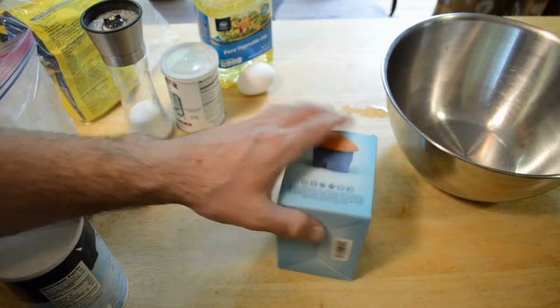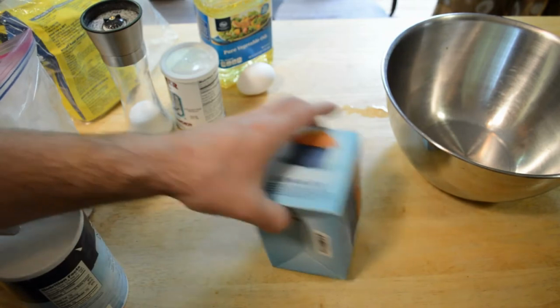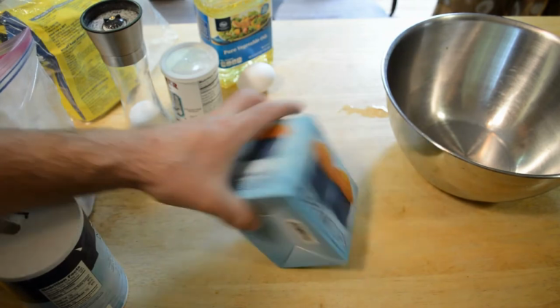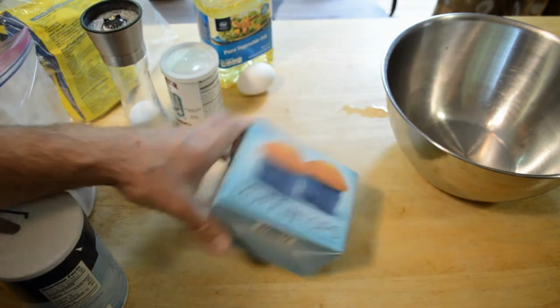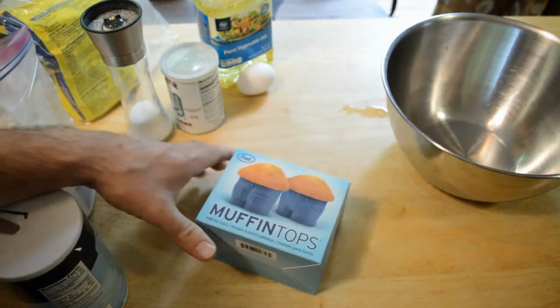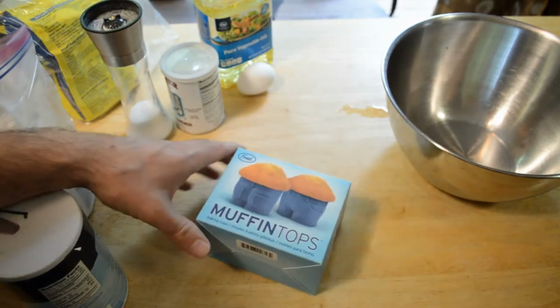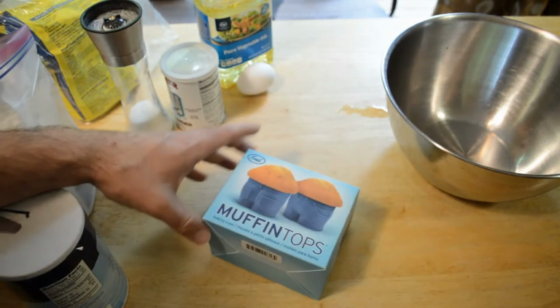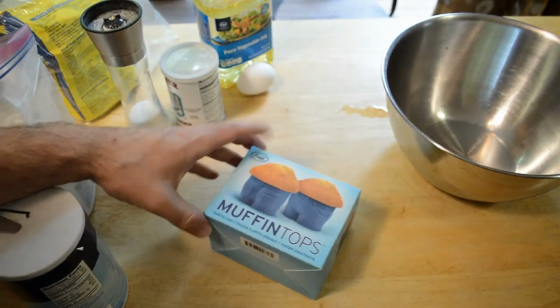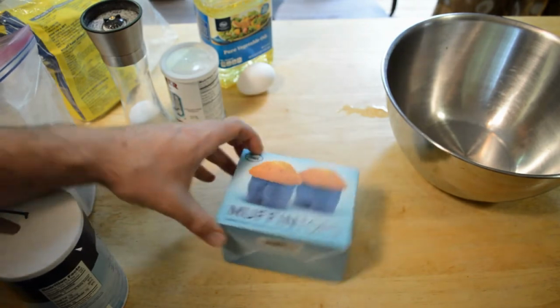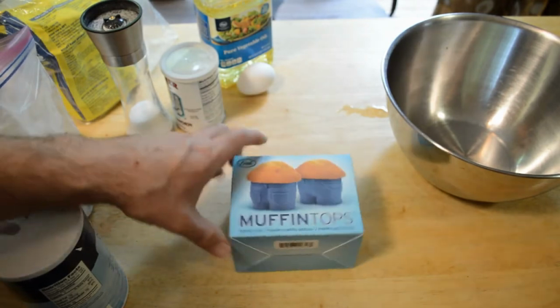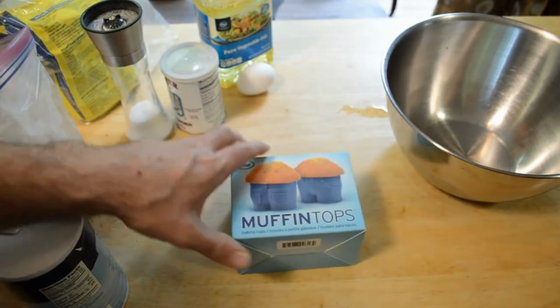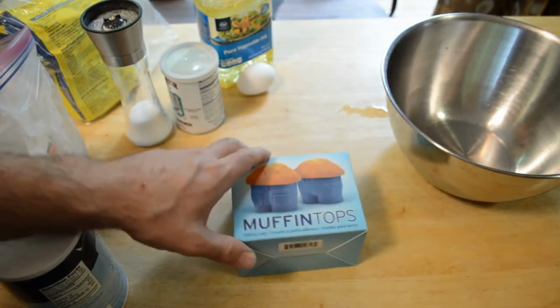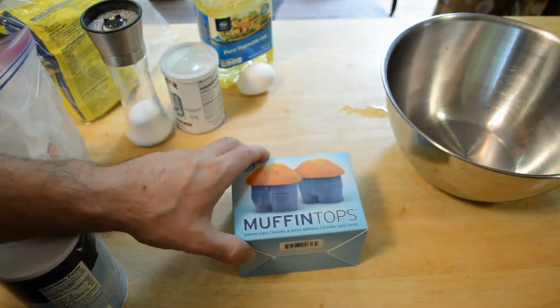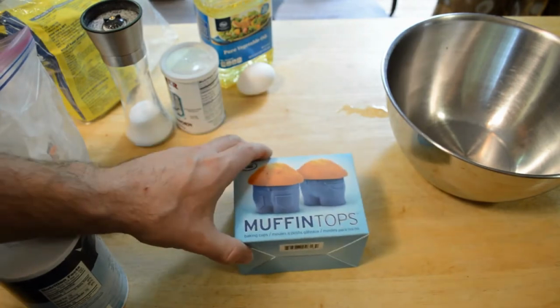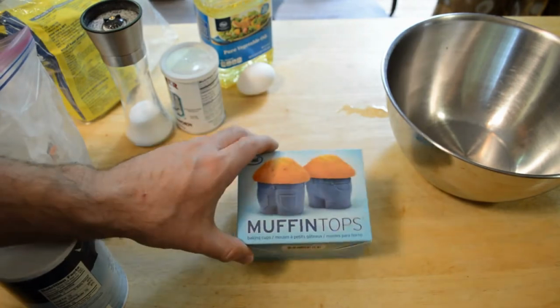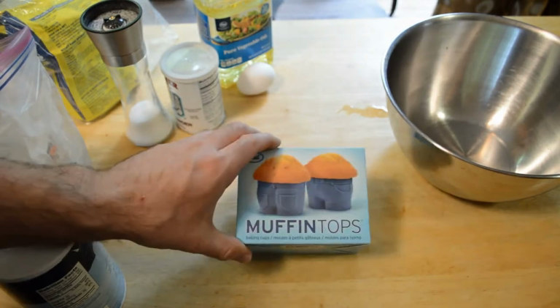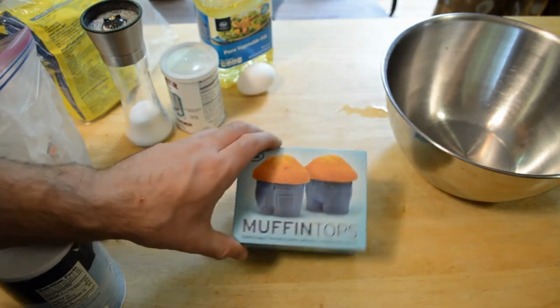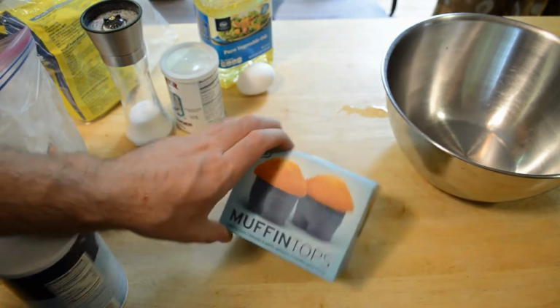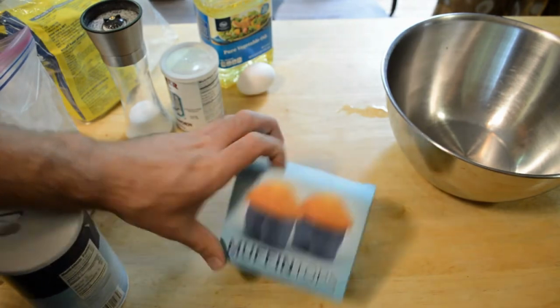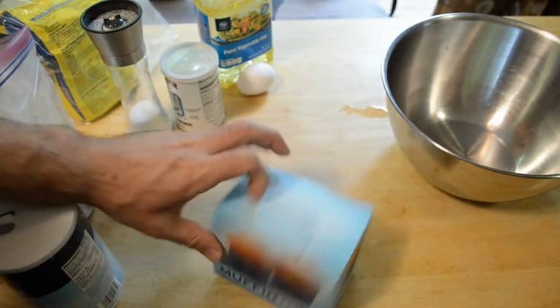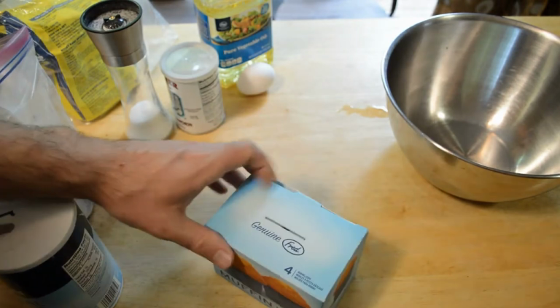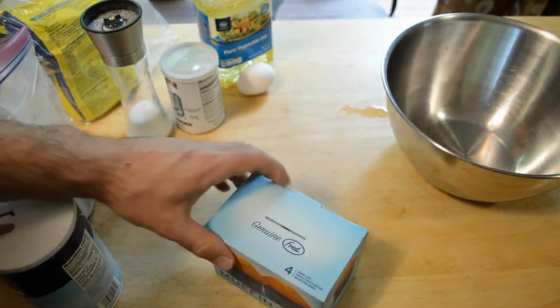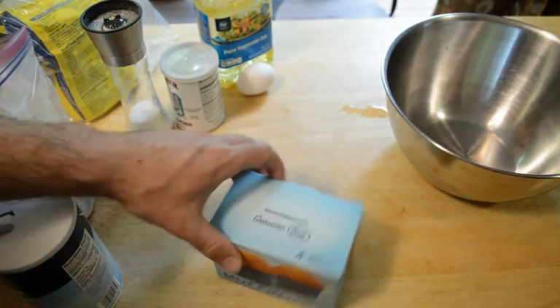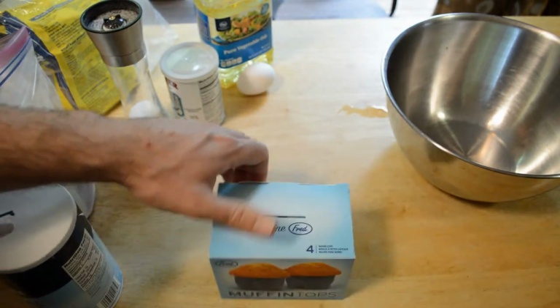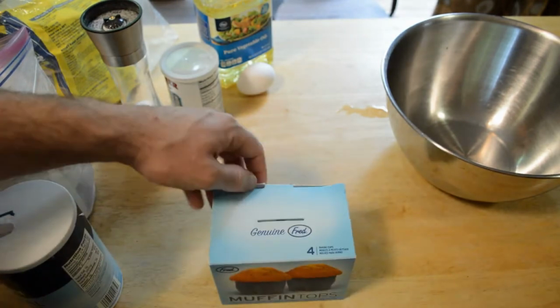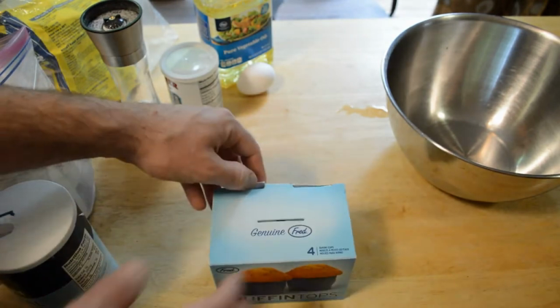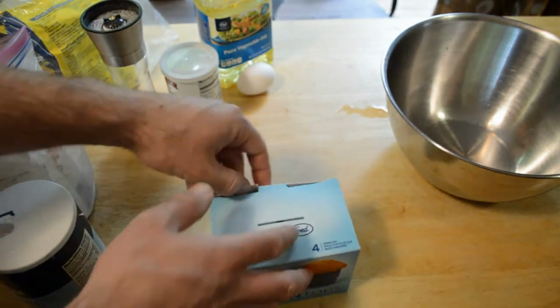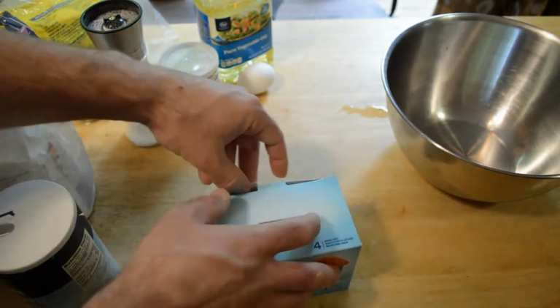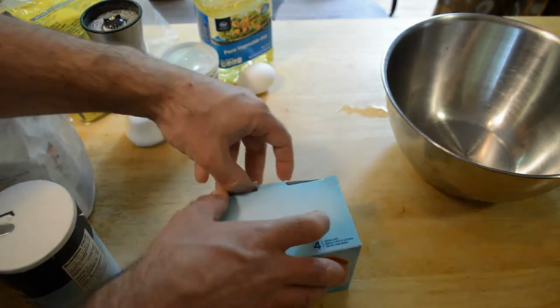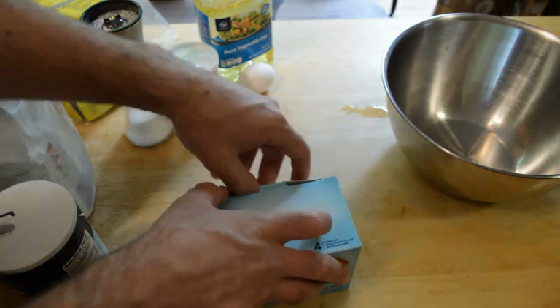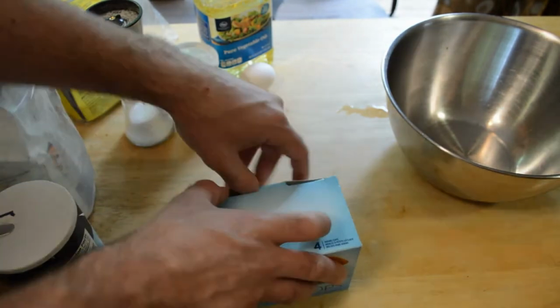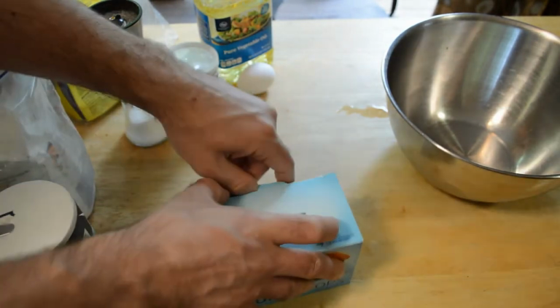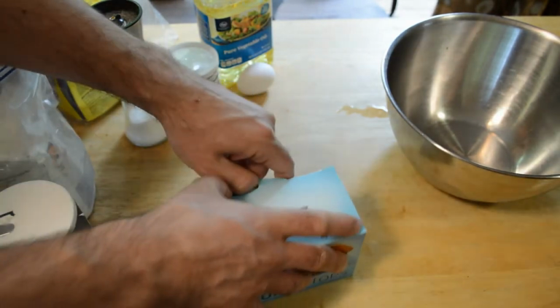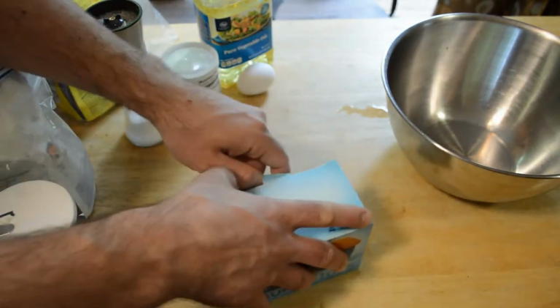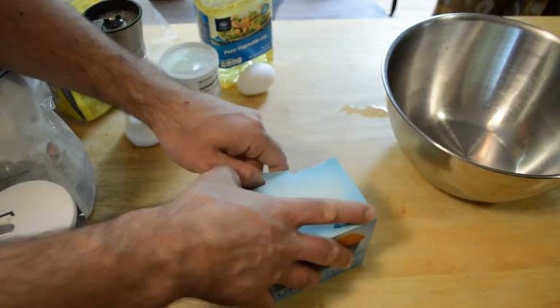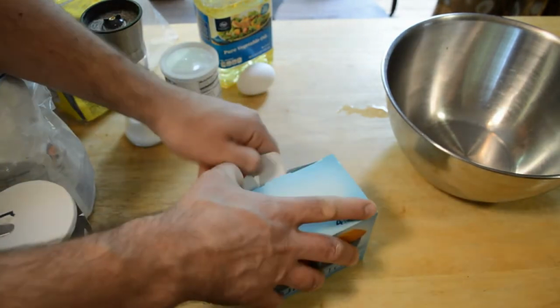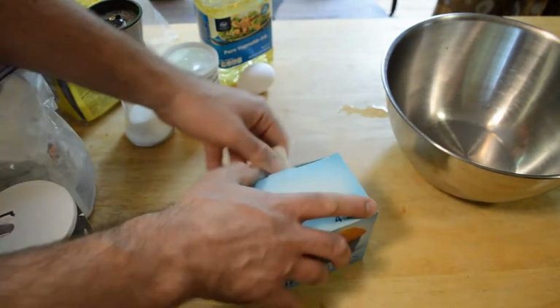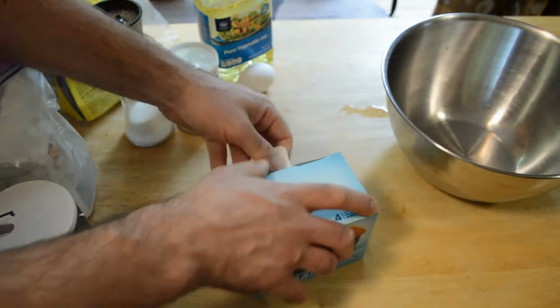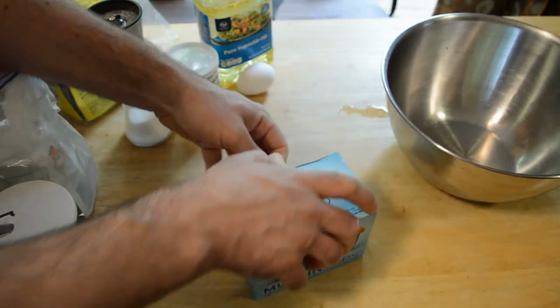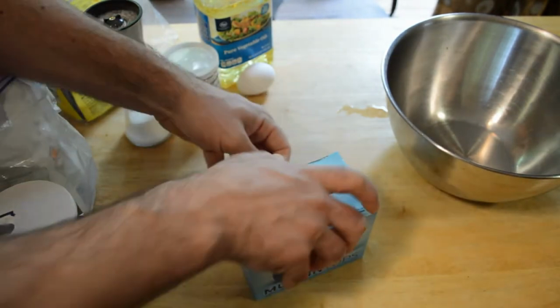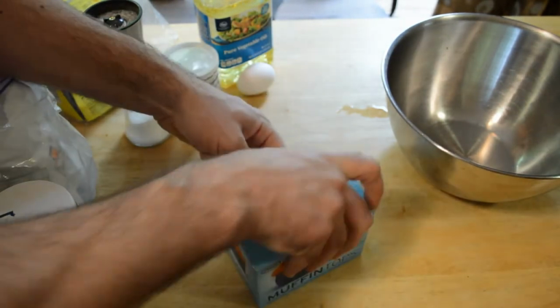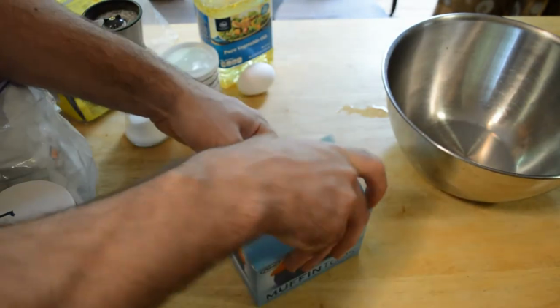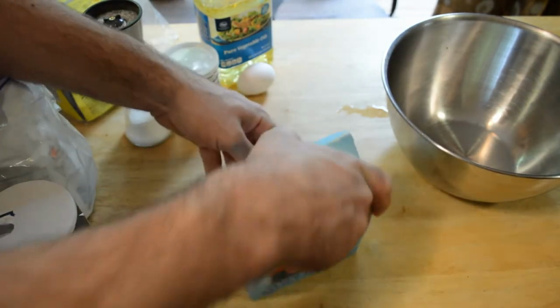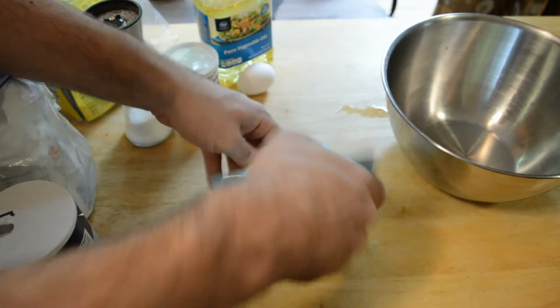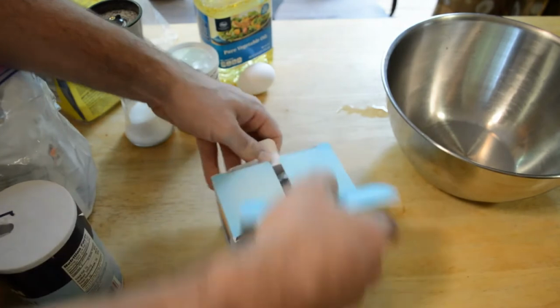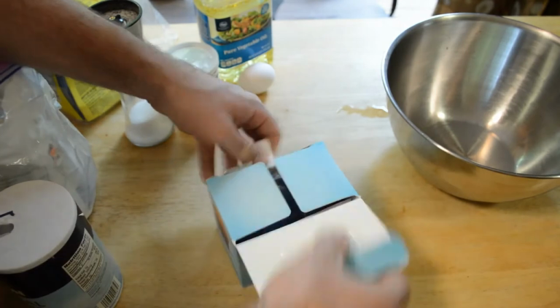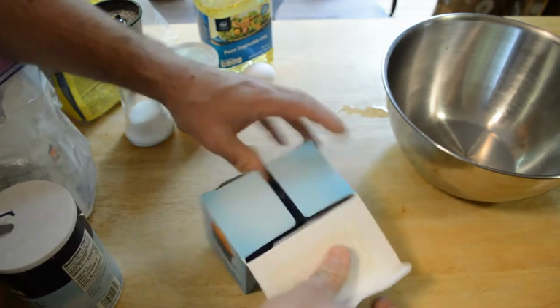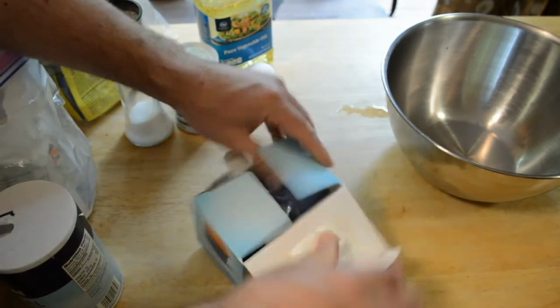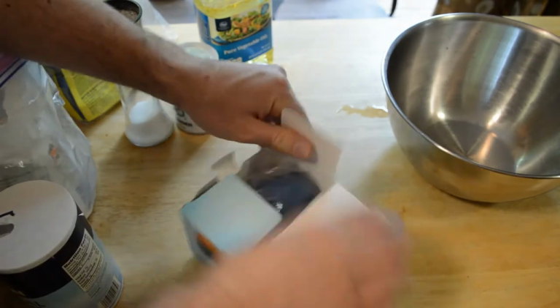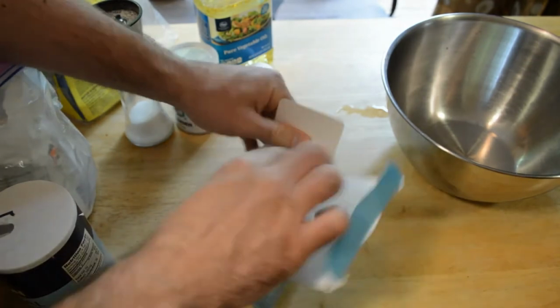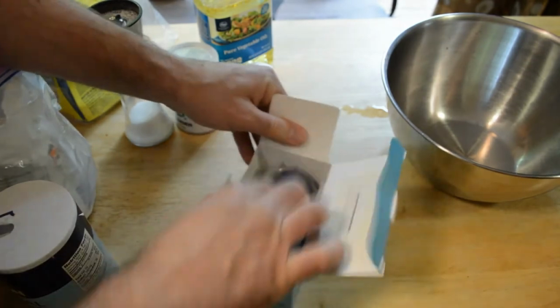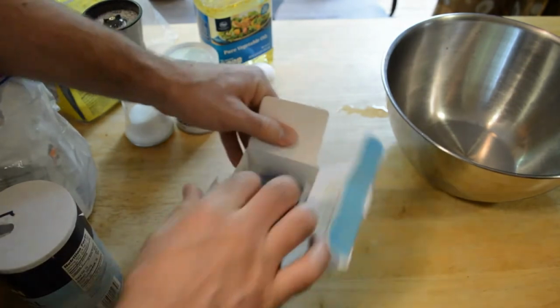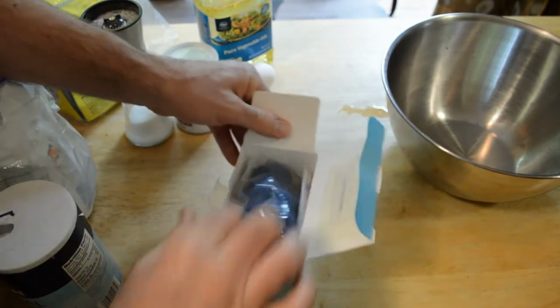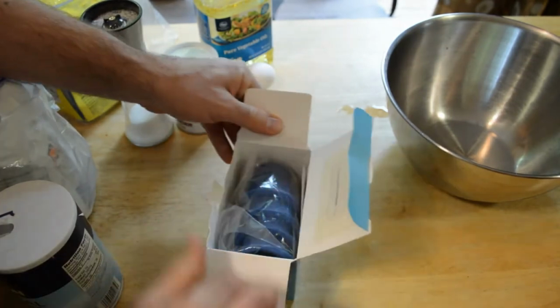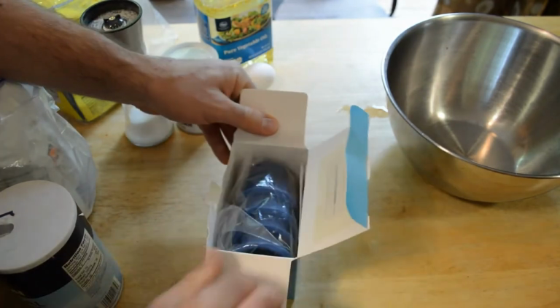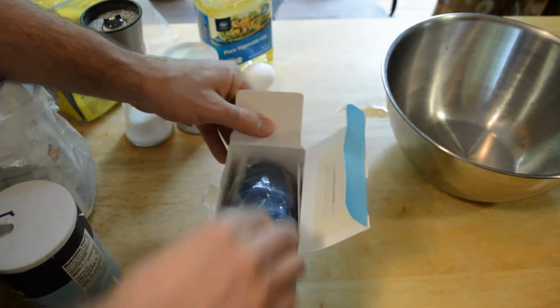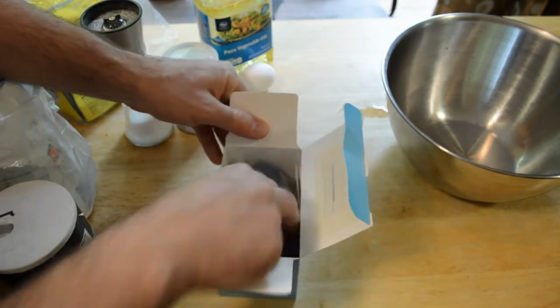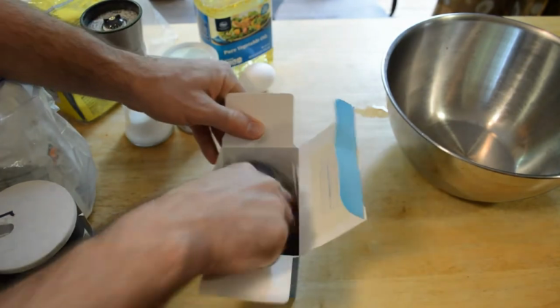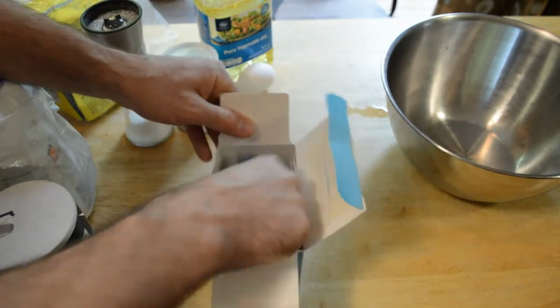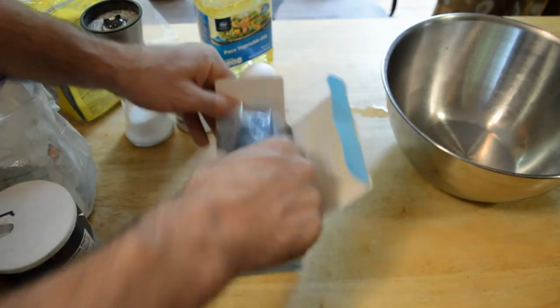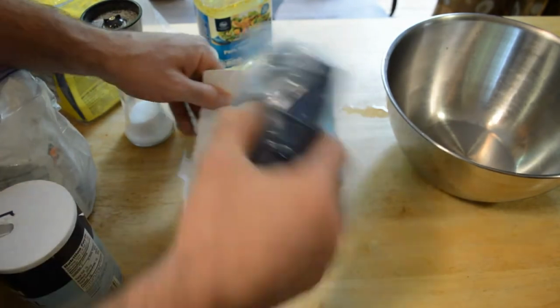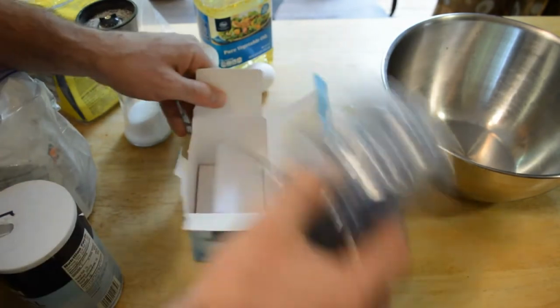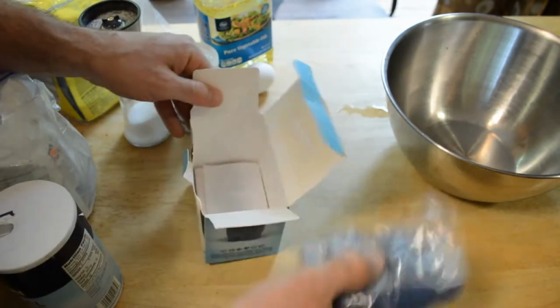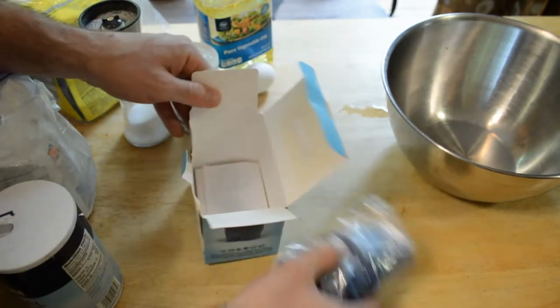And that's what they look like. Let's open it up and see what's inside. Fred and Friends makes a lot of fun products — check them out on Amazon.